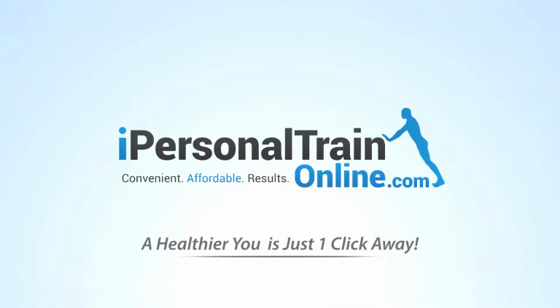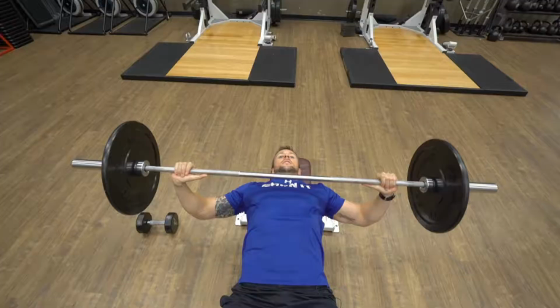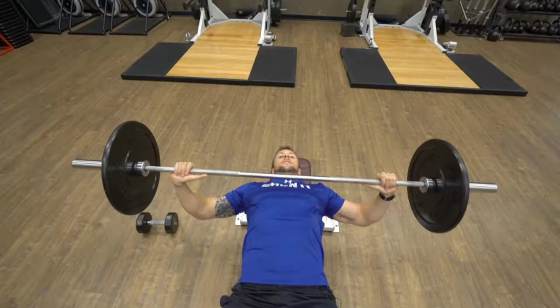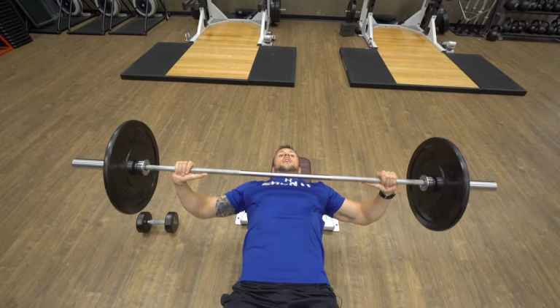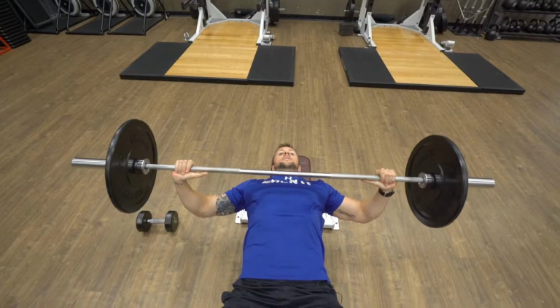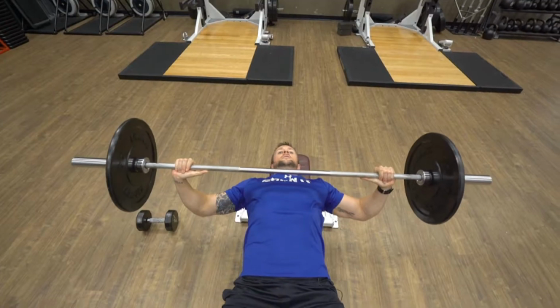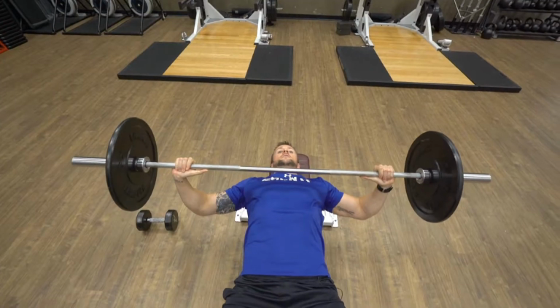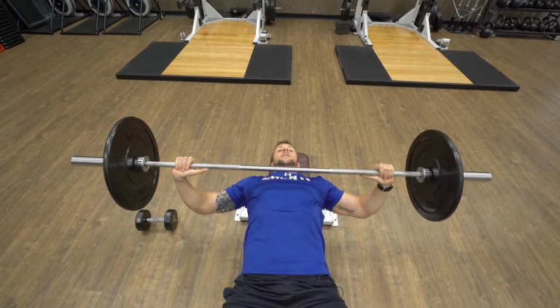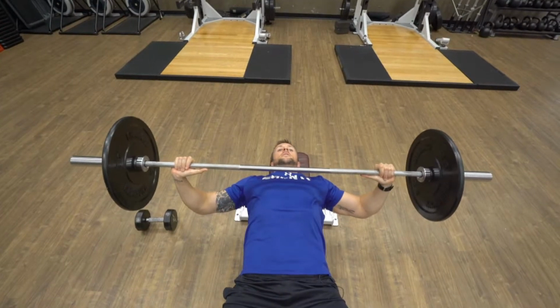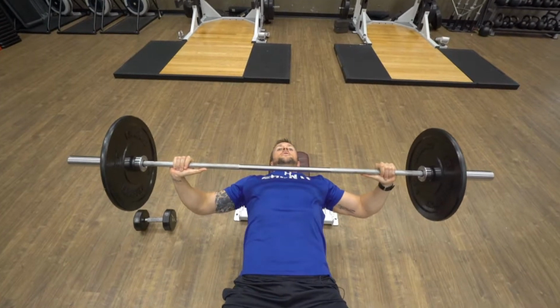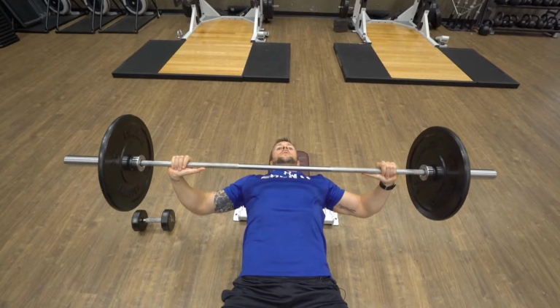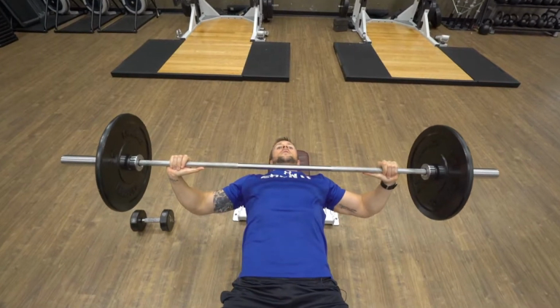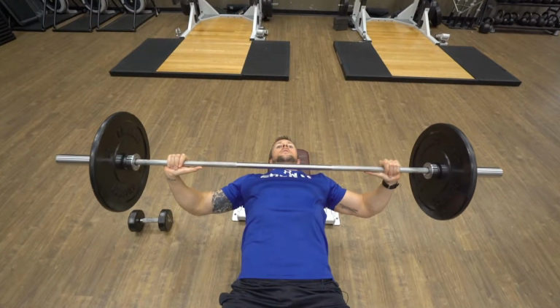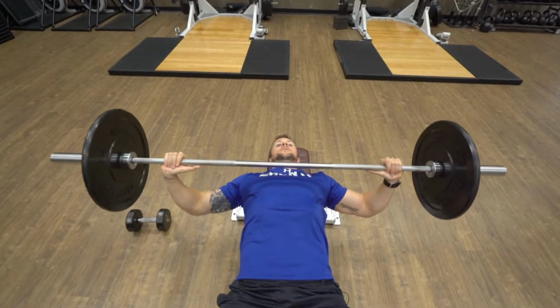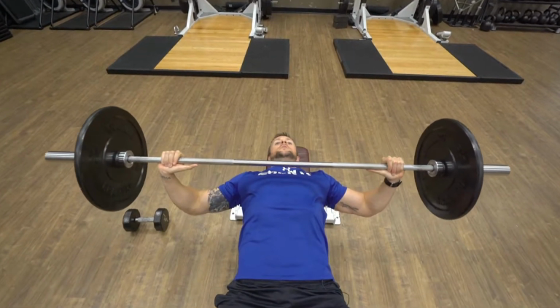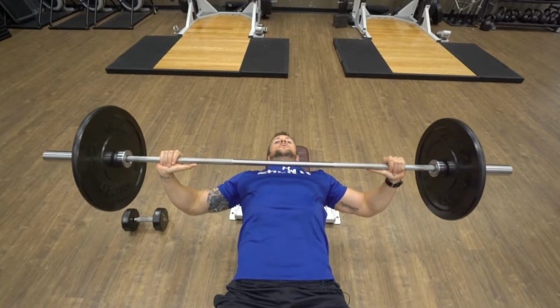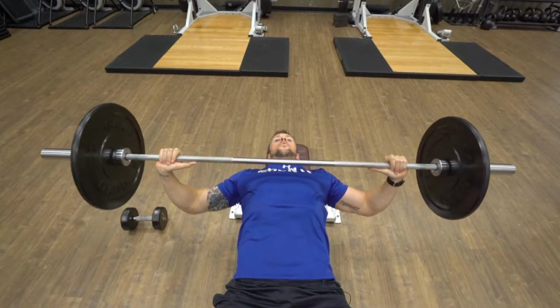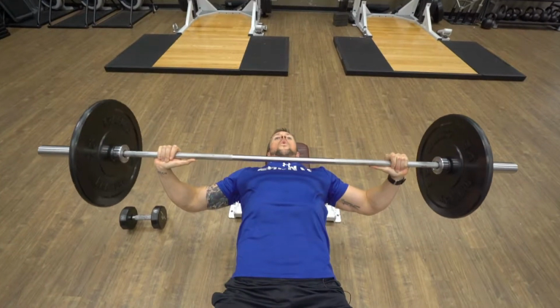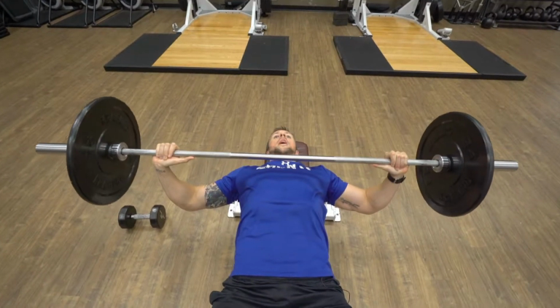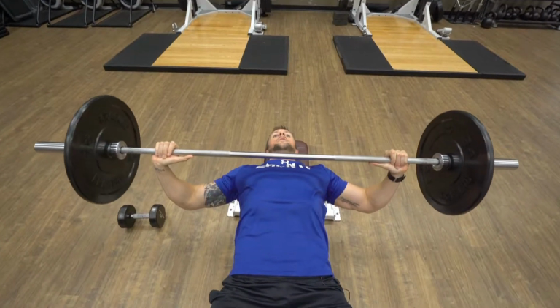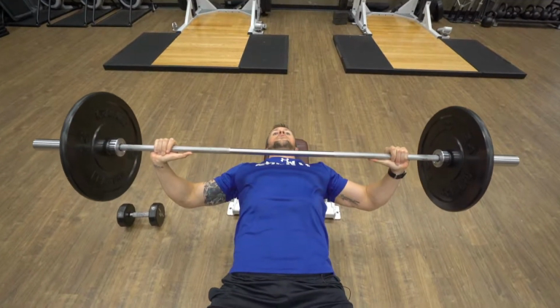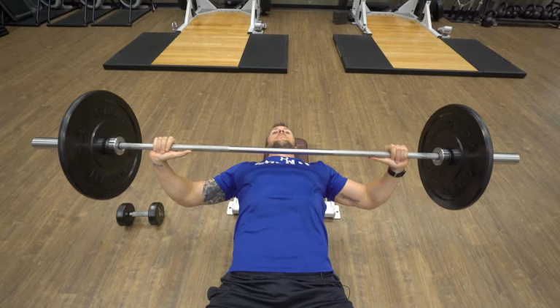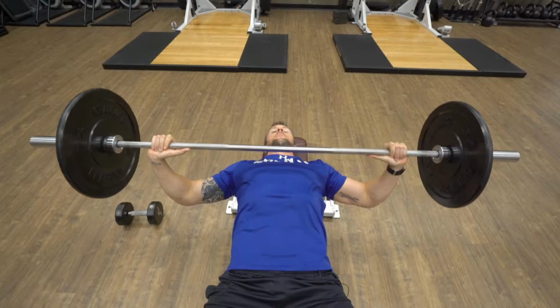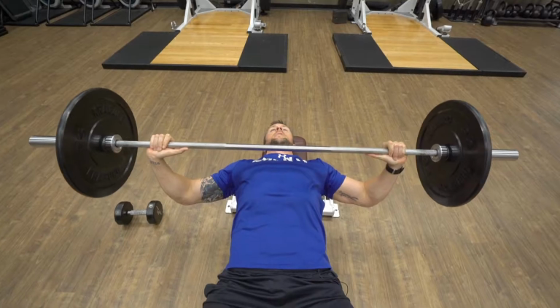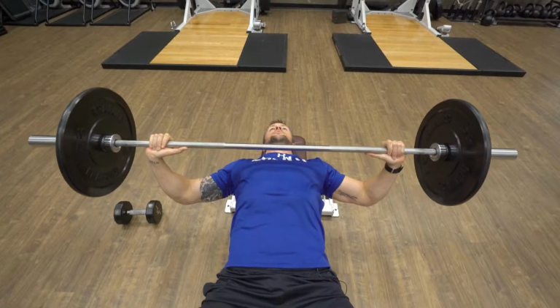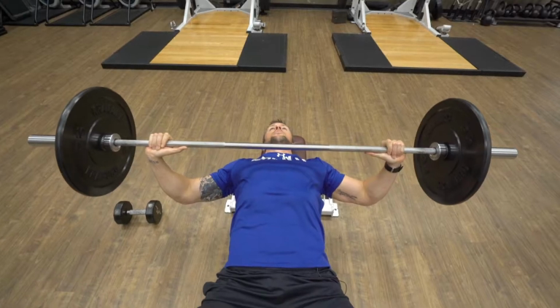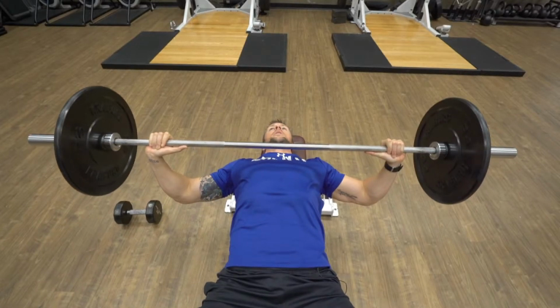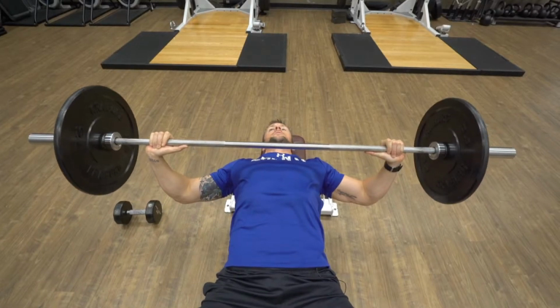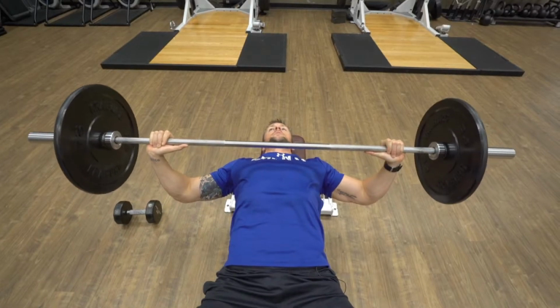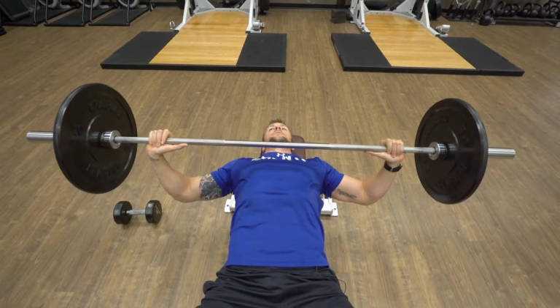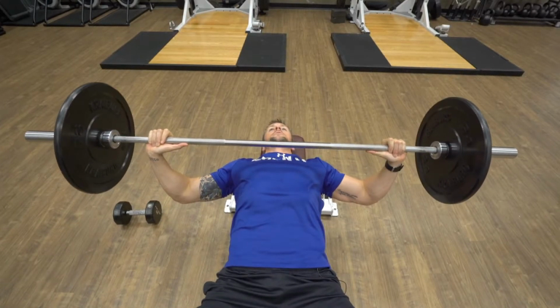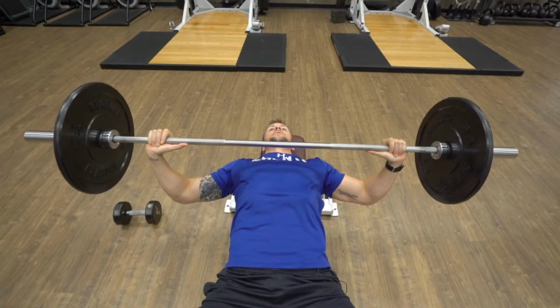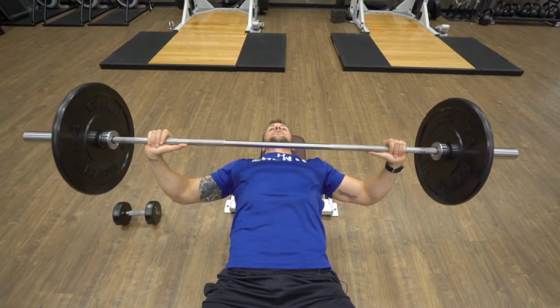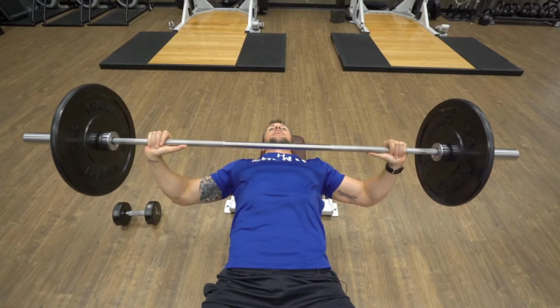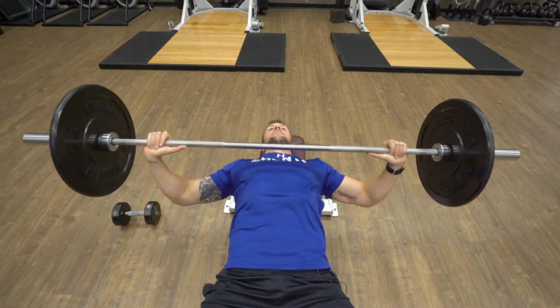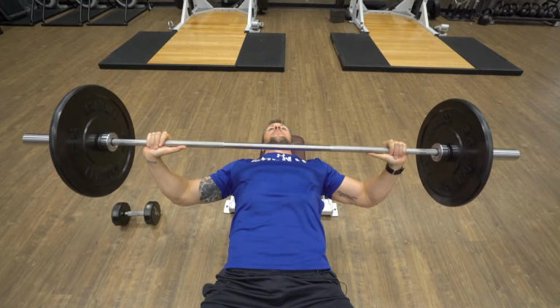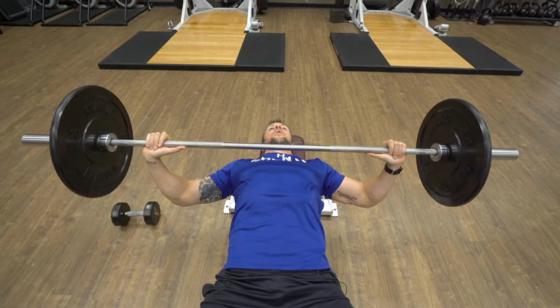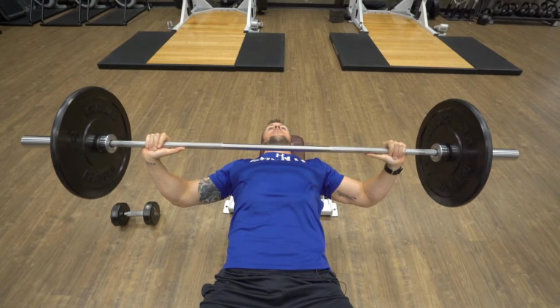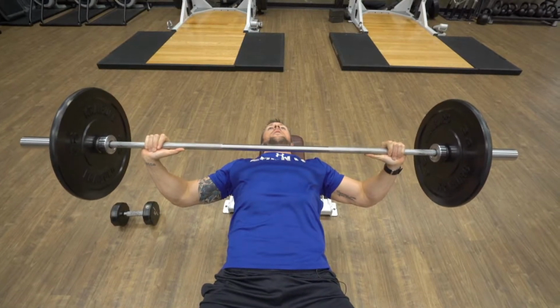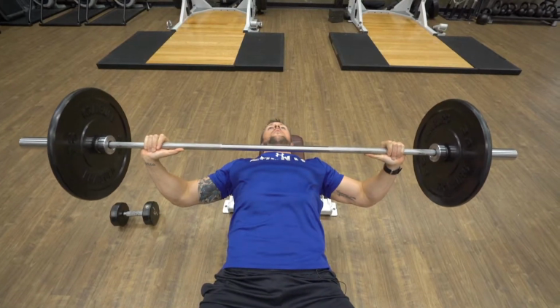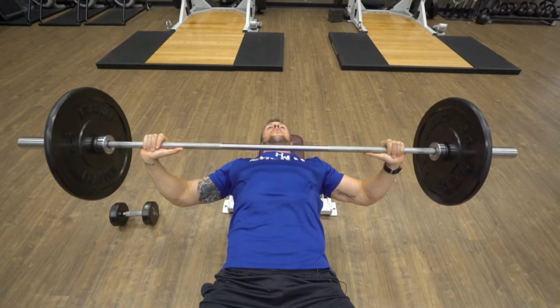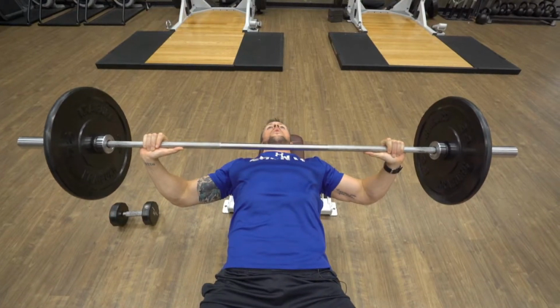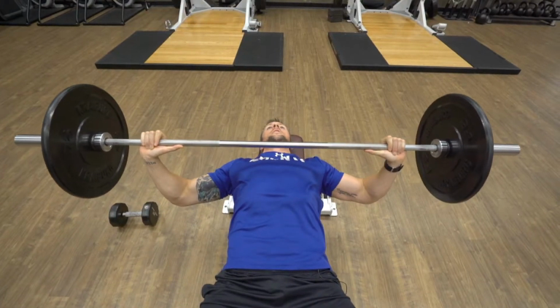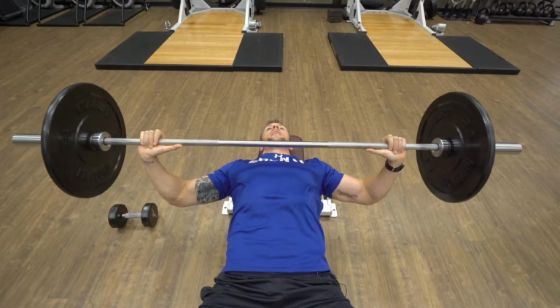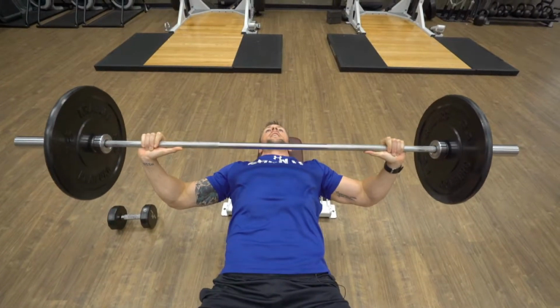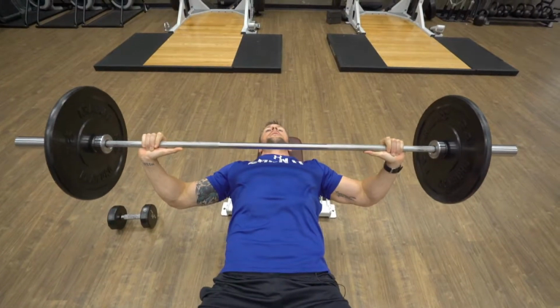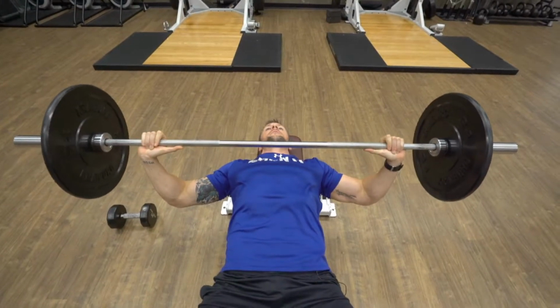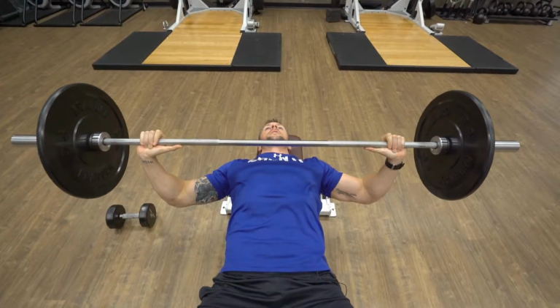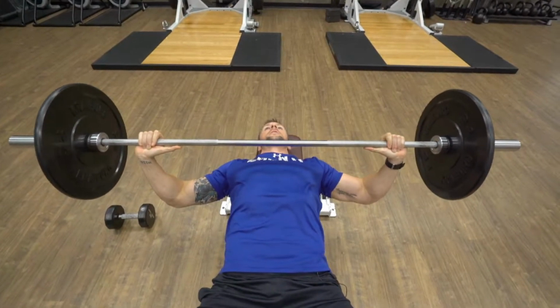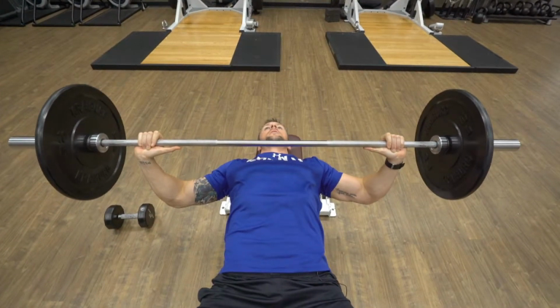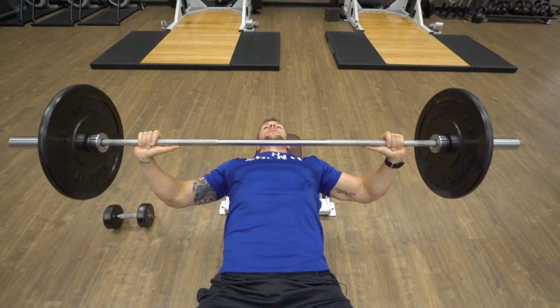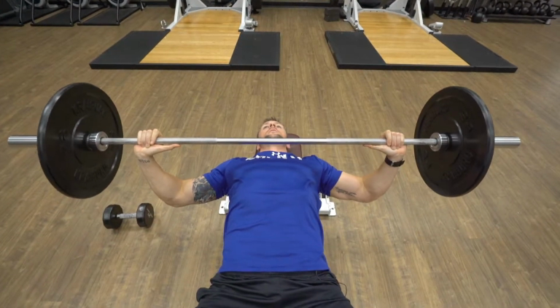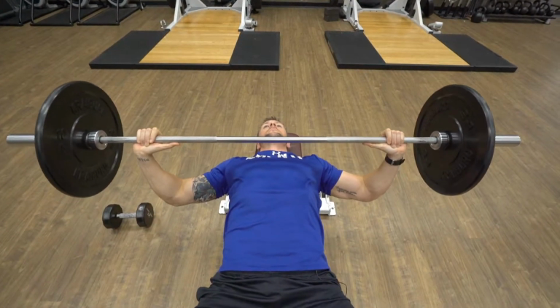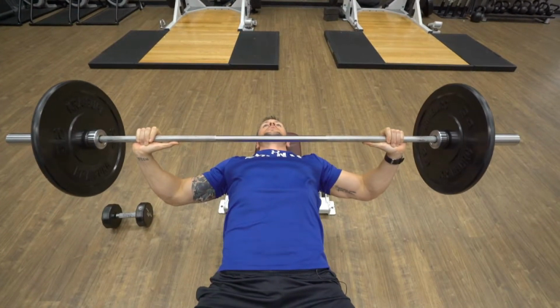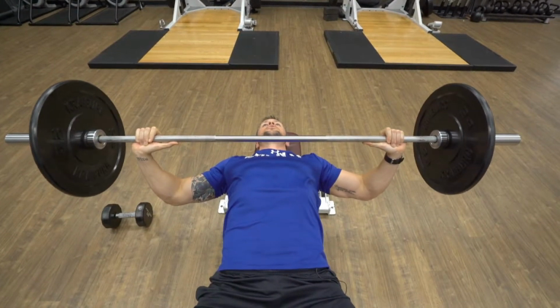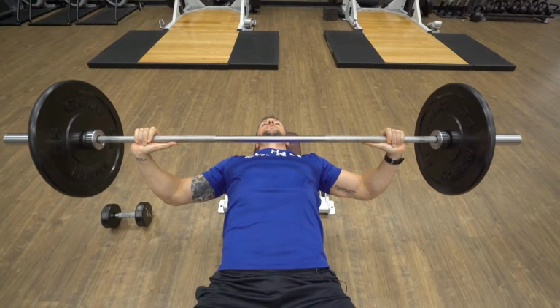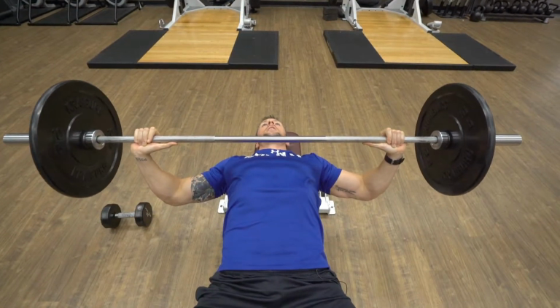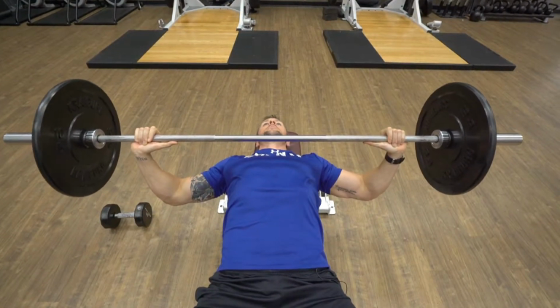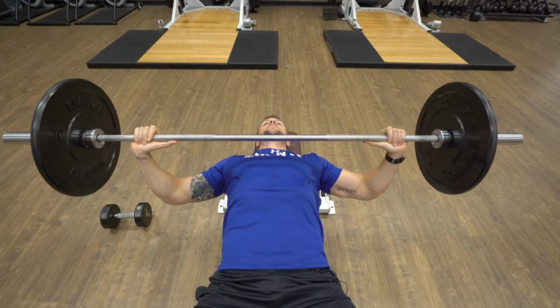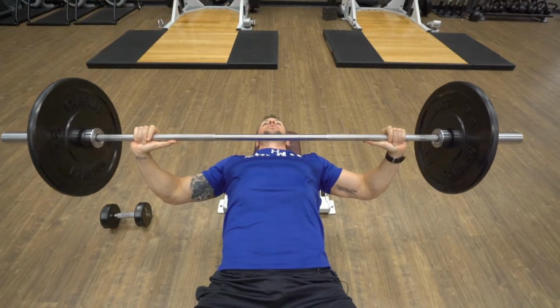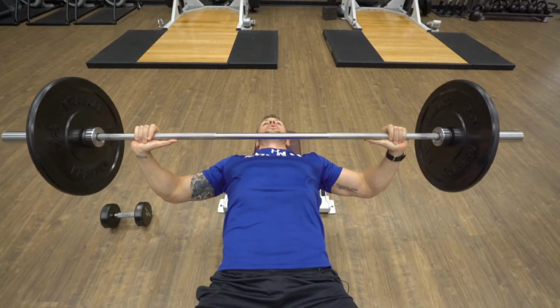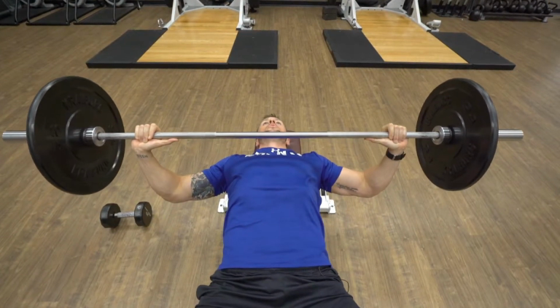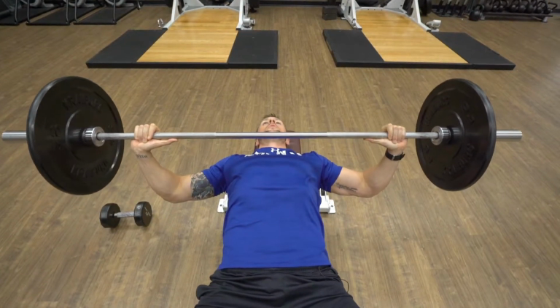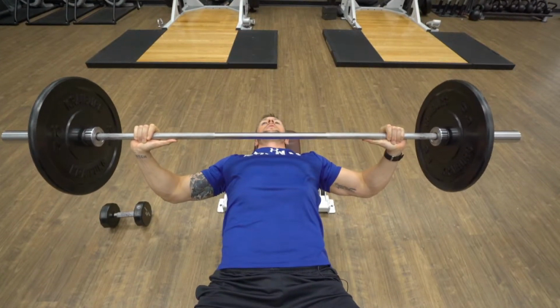Hi, this is Mike Neuer and this is the Wide Grip Bench Press. You're going to grab the bar about one and a half, two times shoulder width.